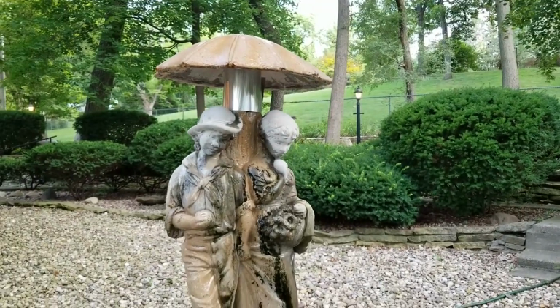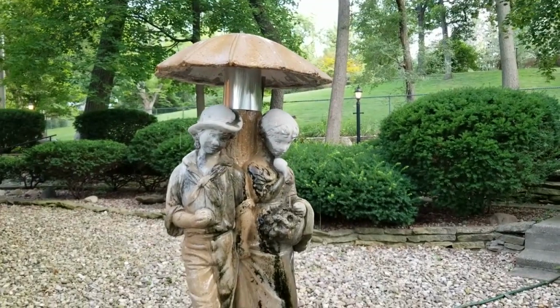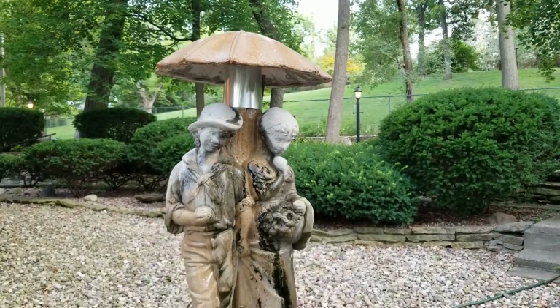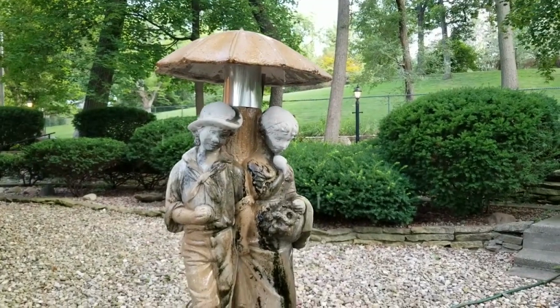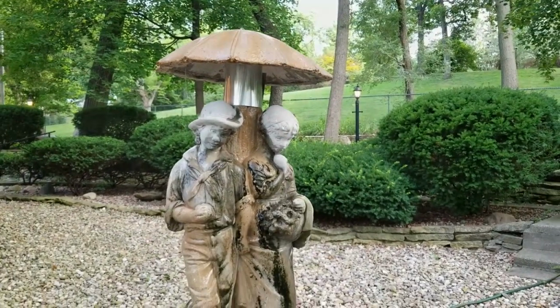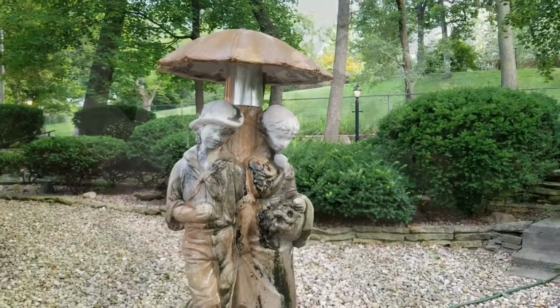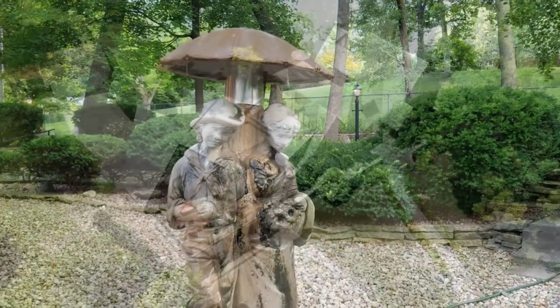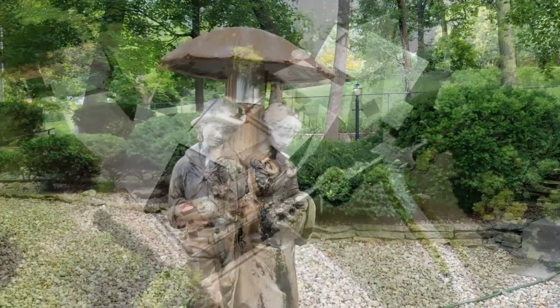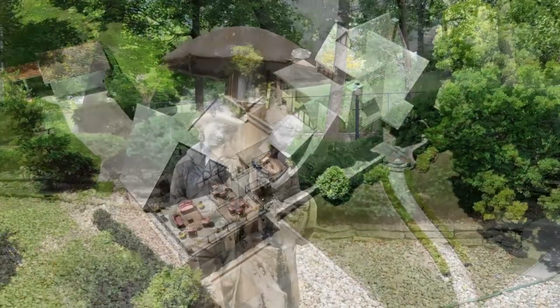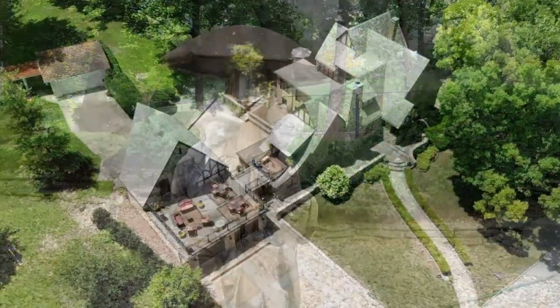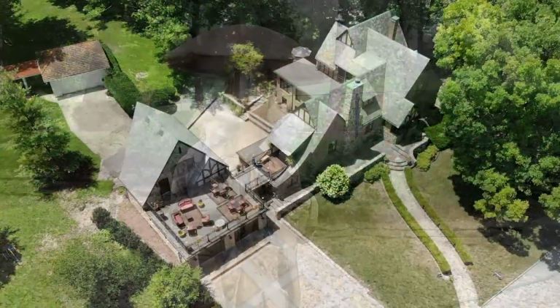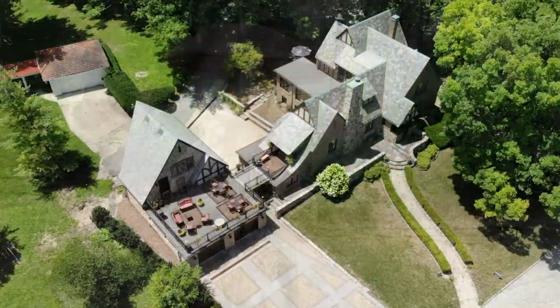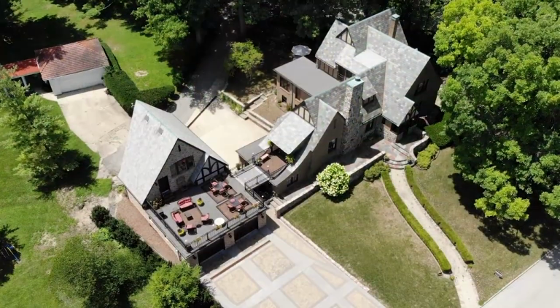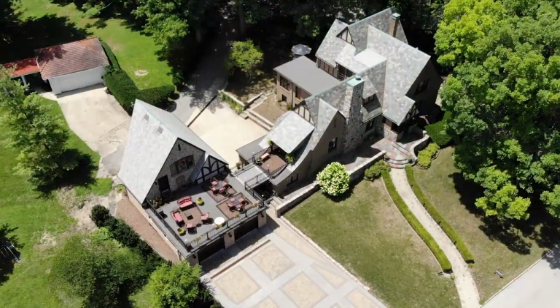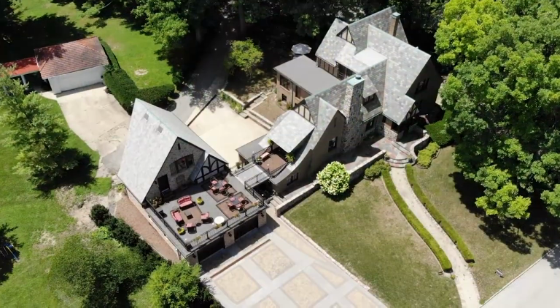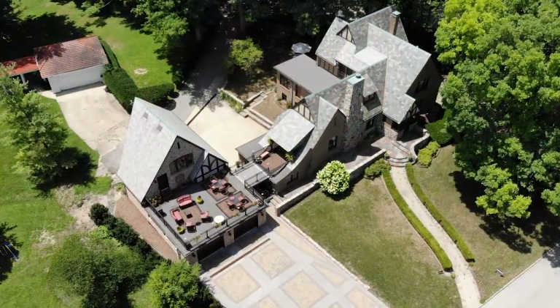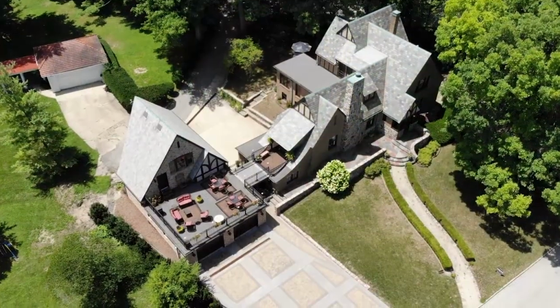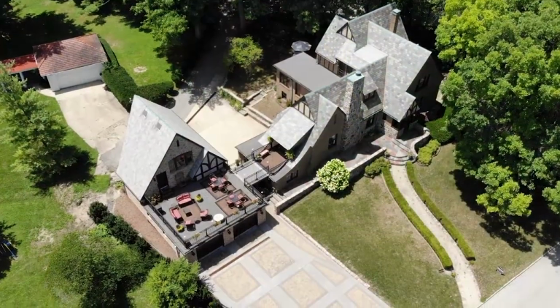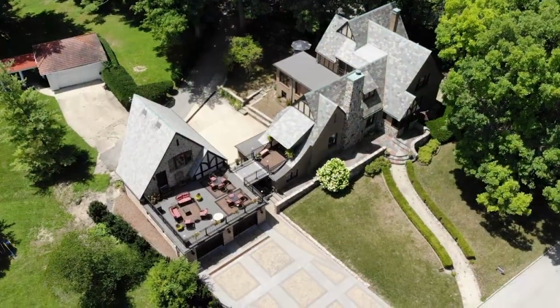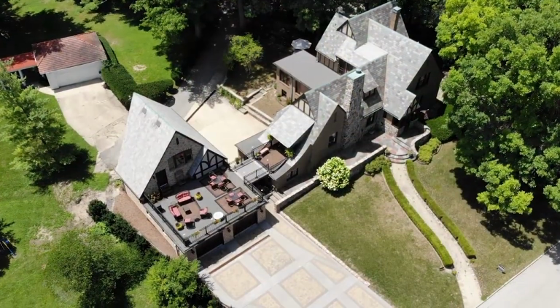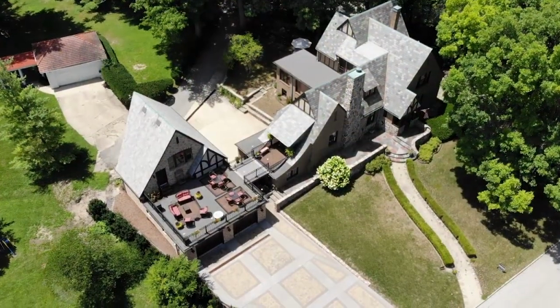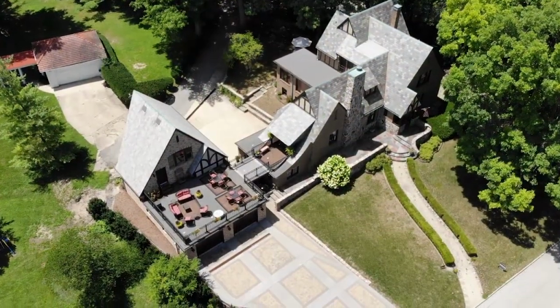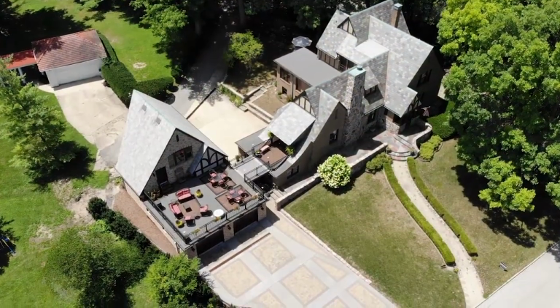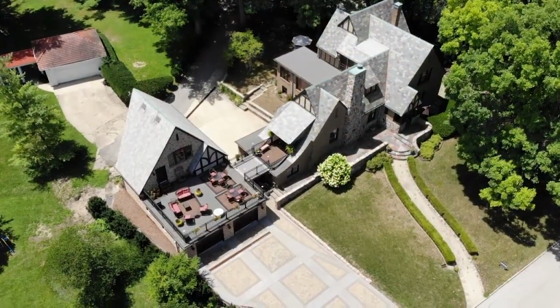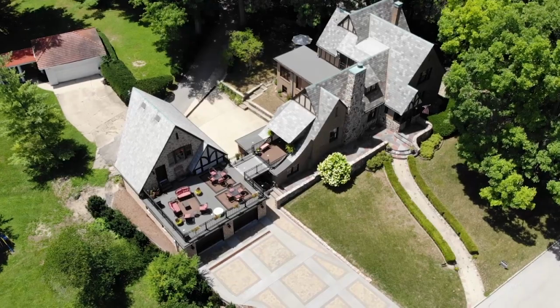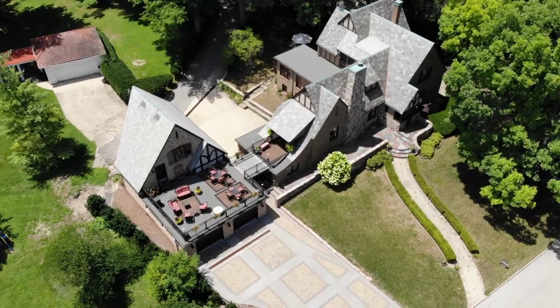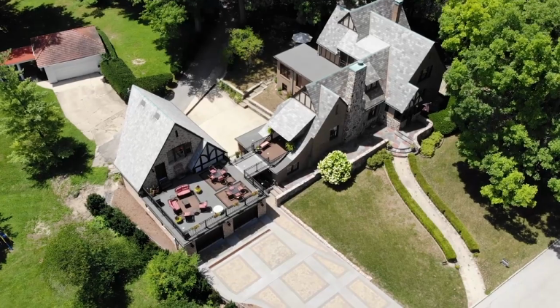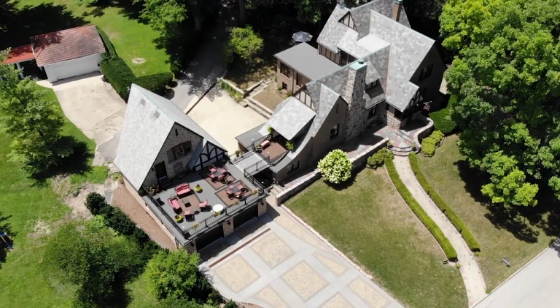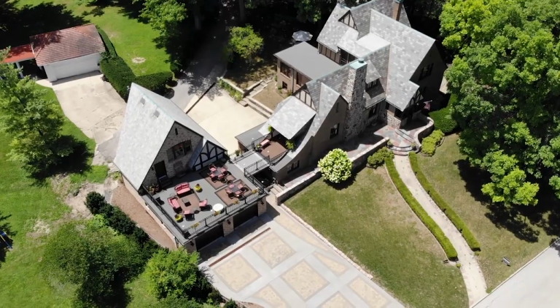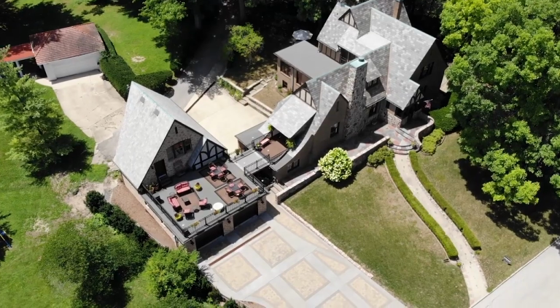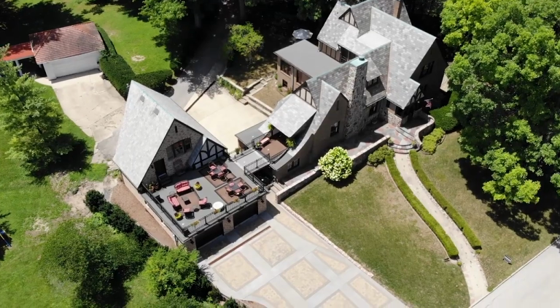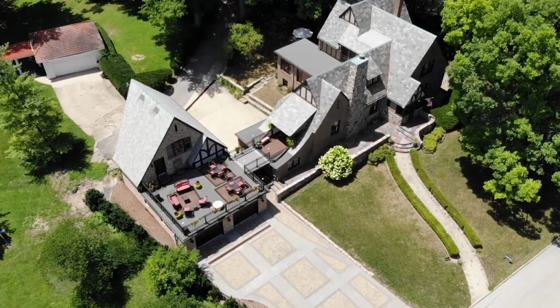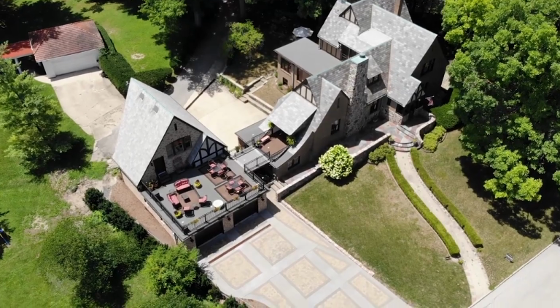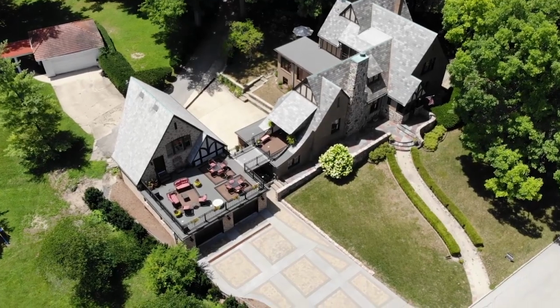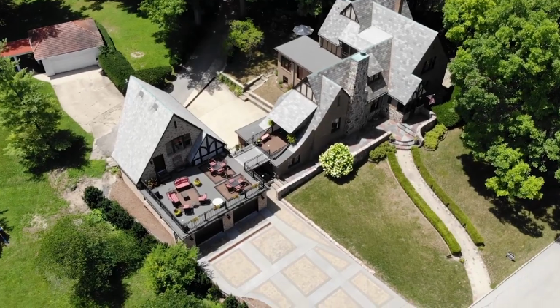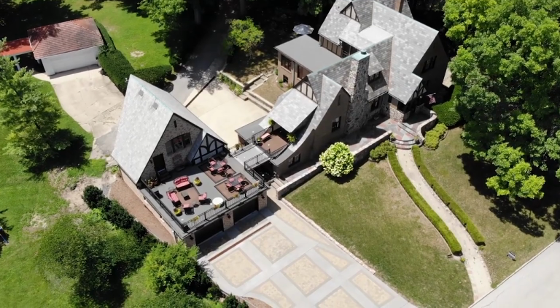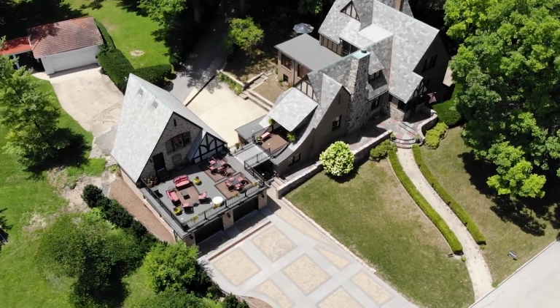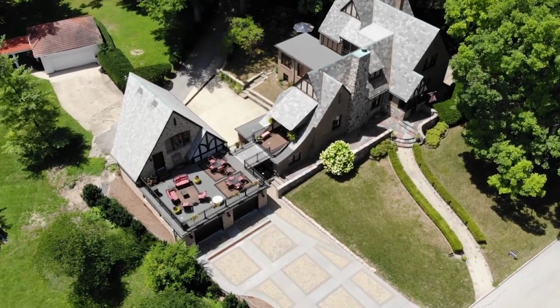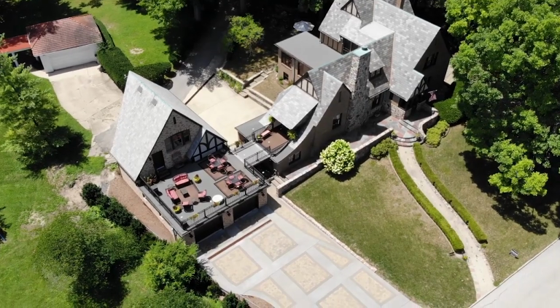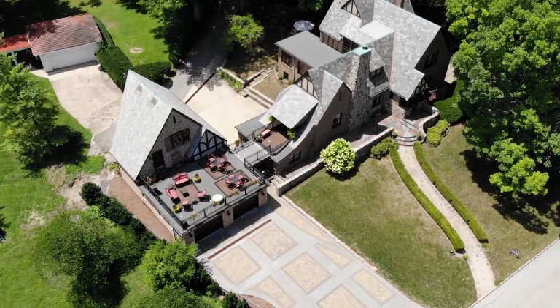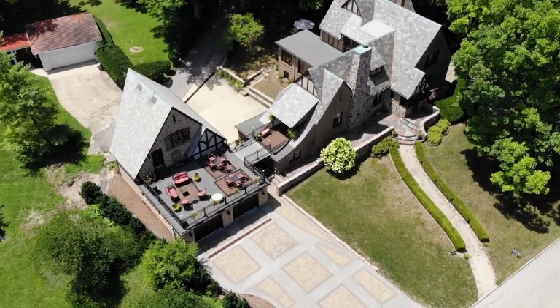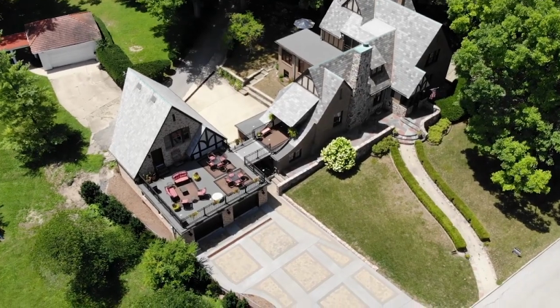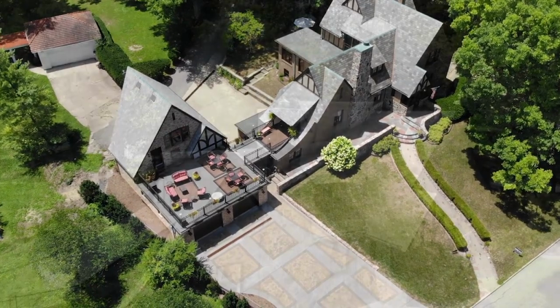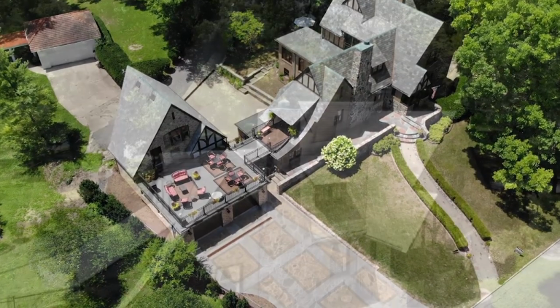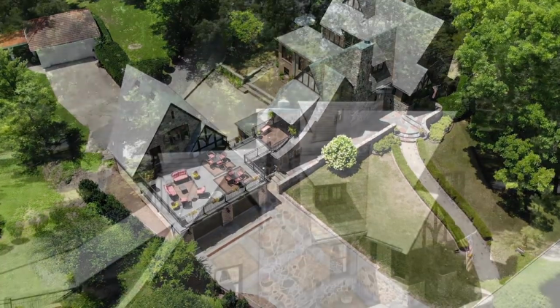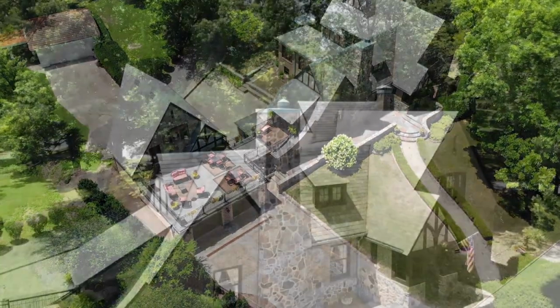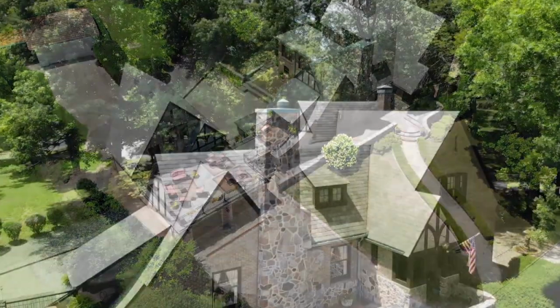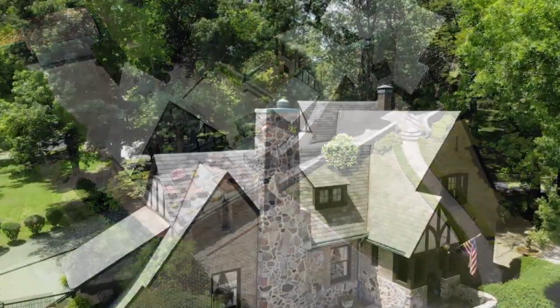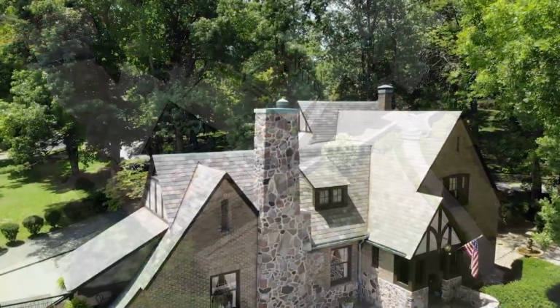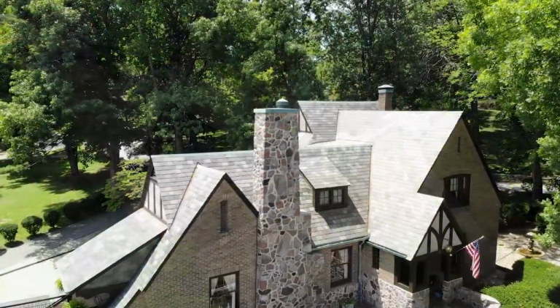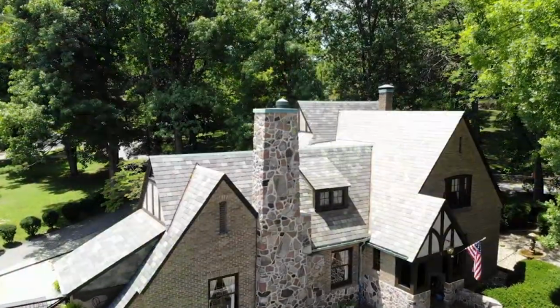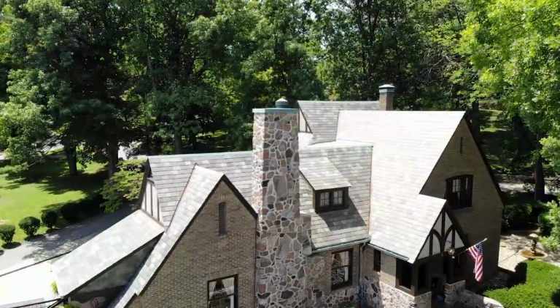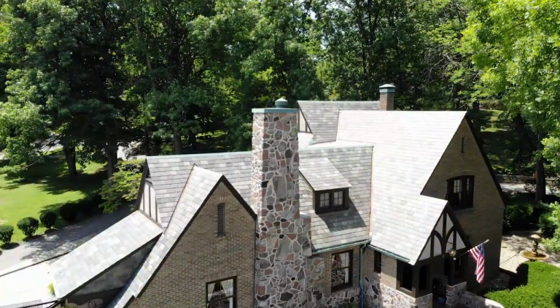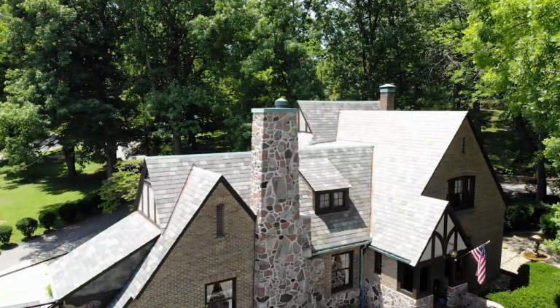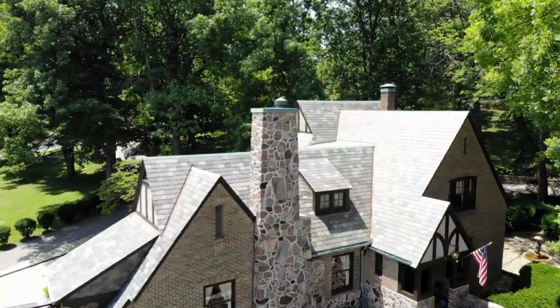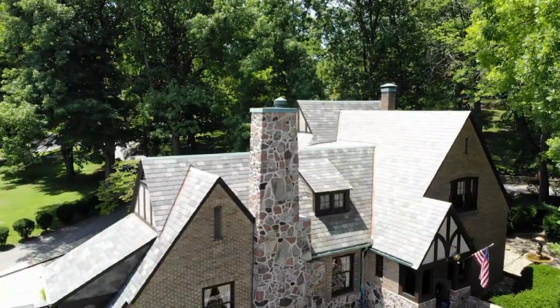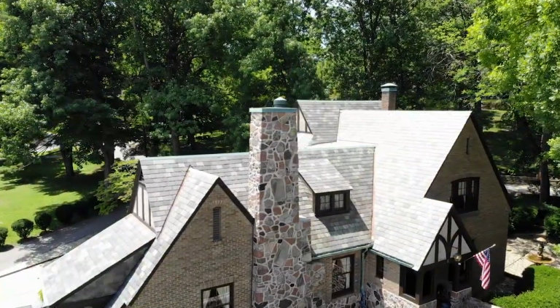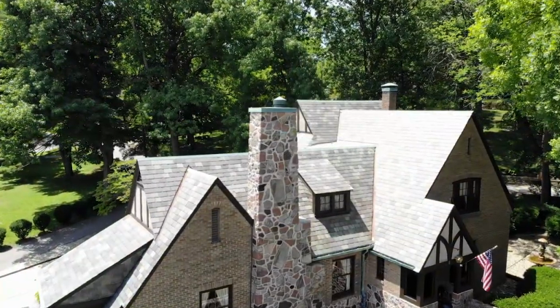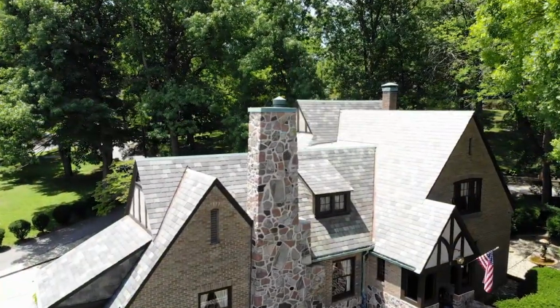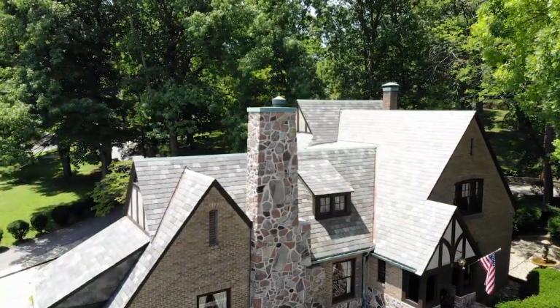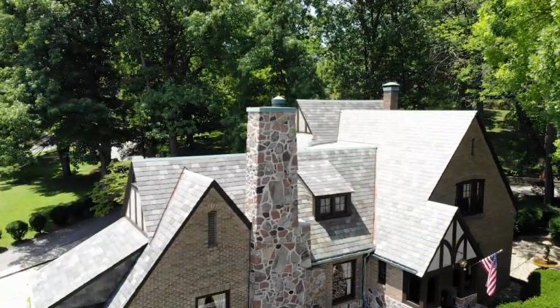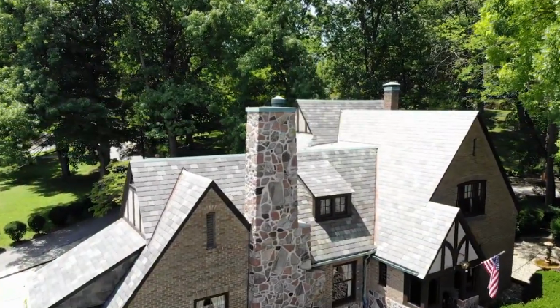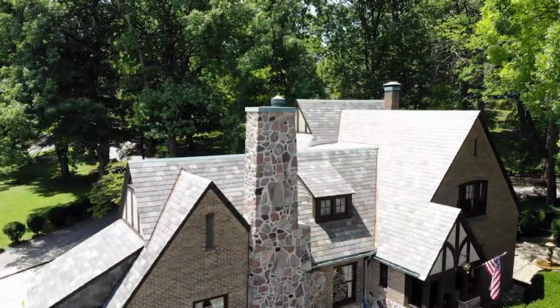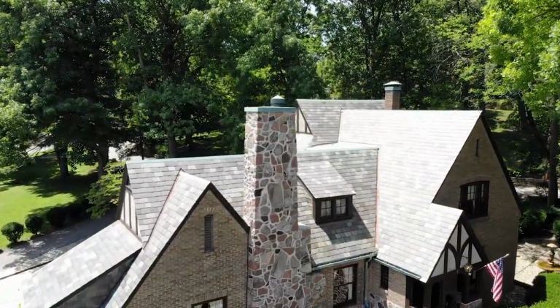6 Montgomery Place has three bedrooms, an office, three baths, and over 4,300 square feet of living space.